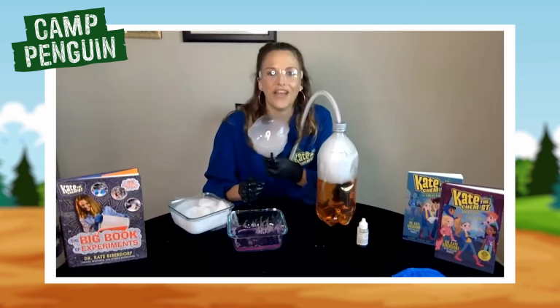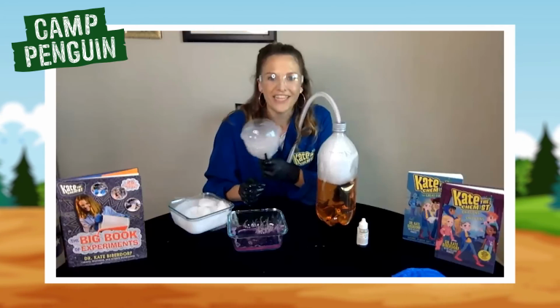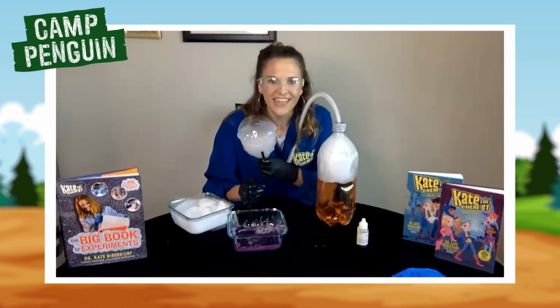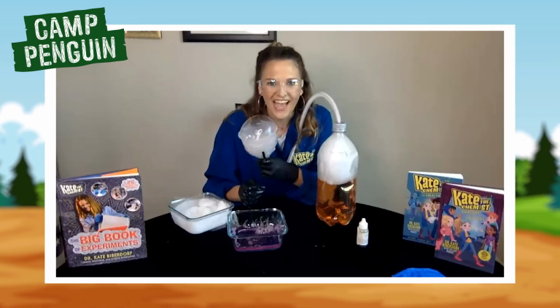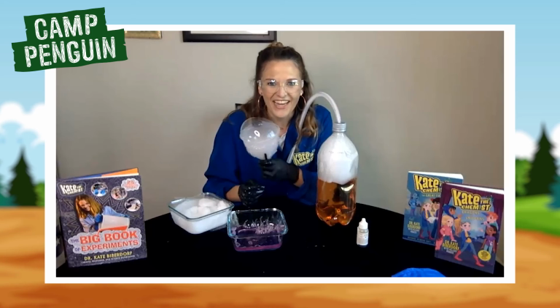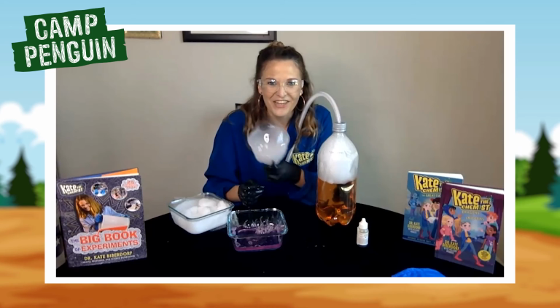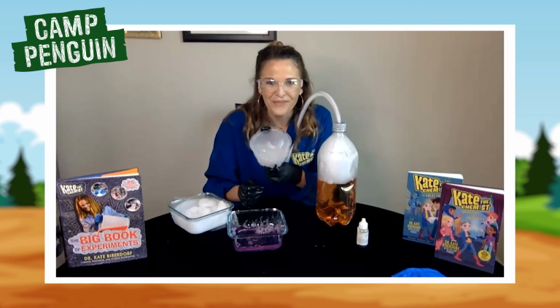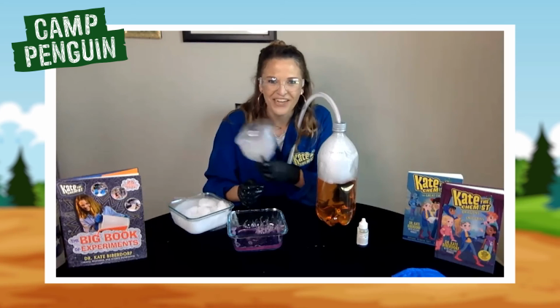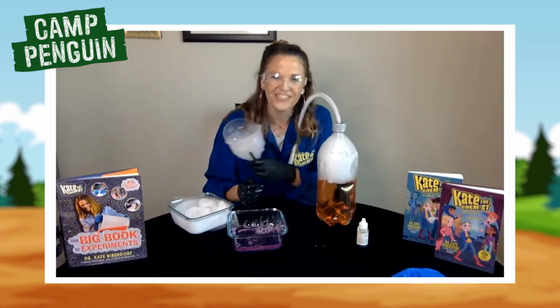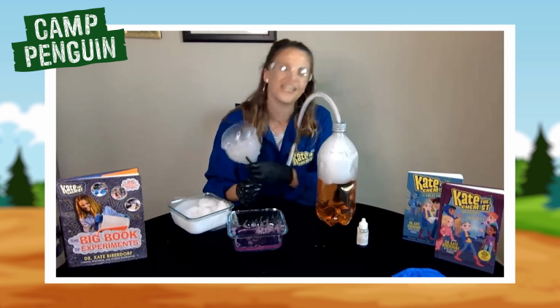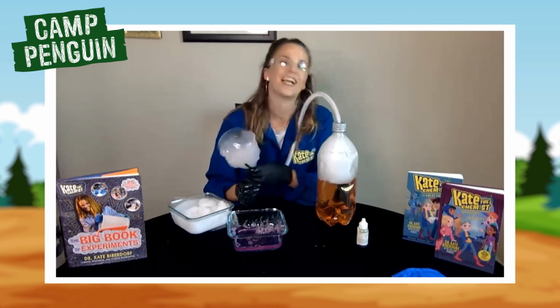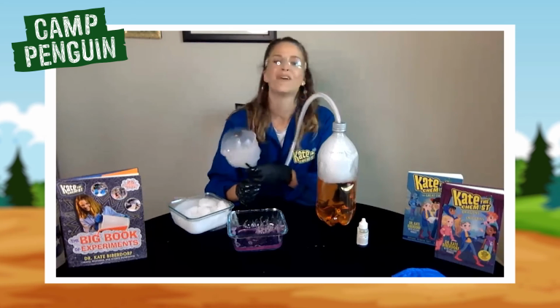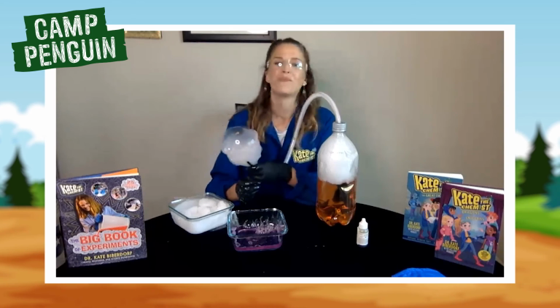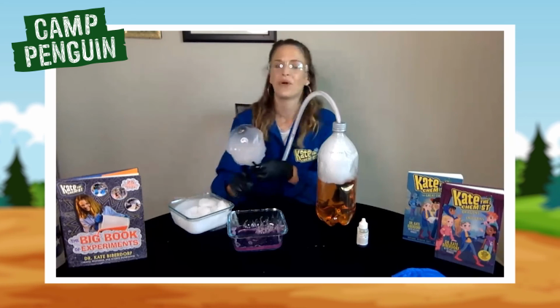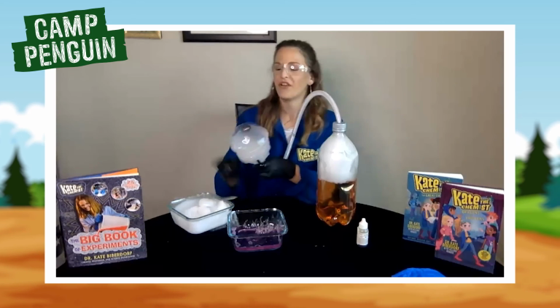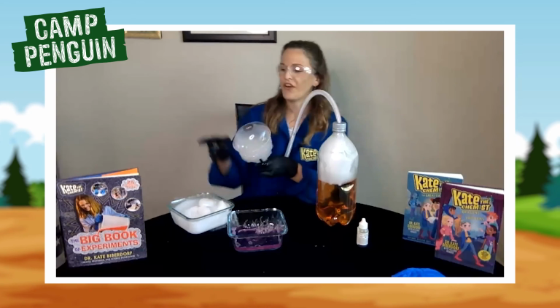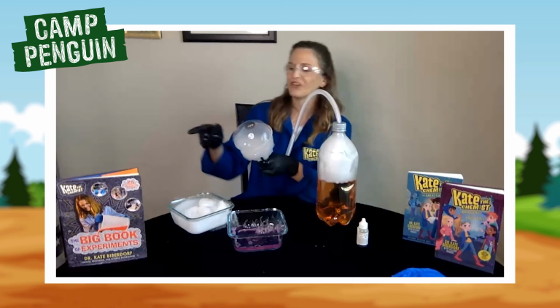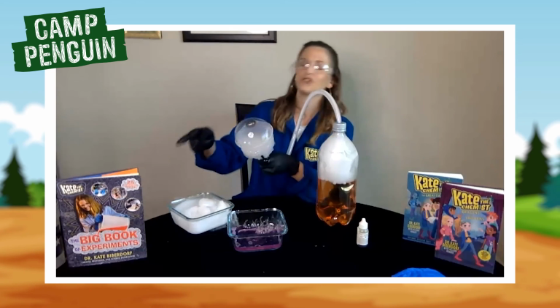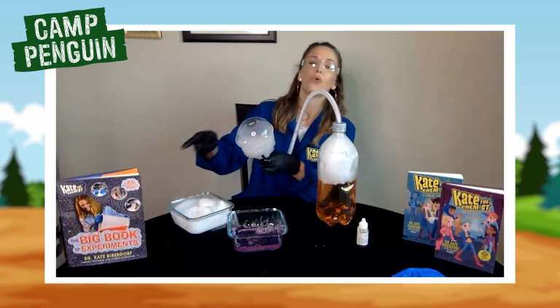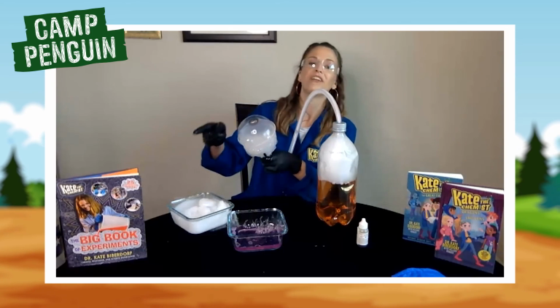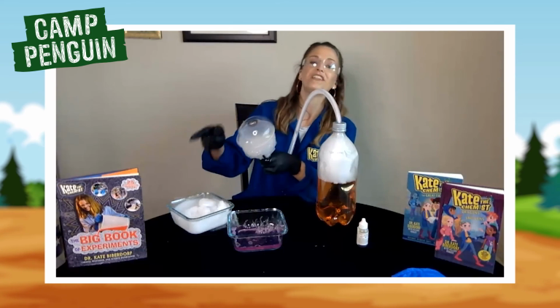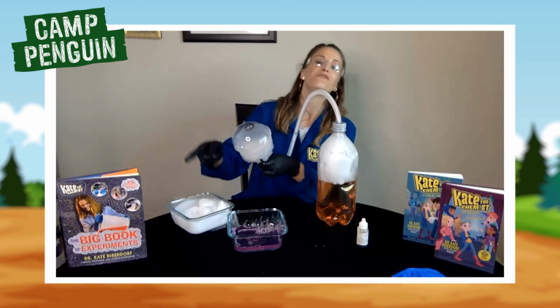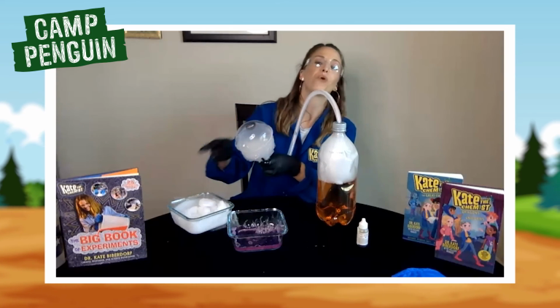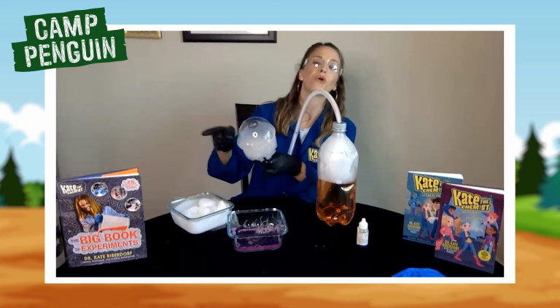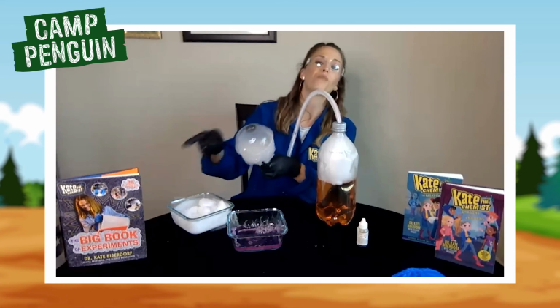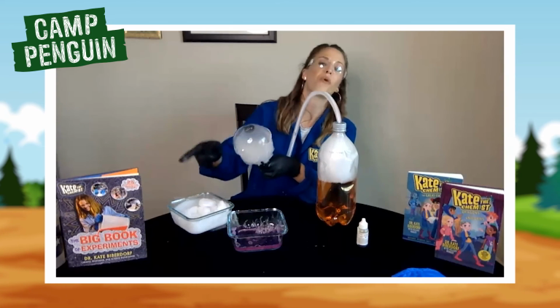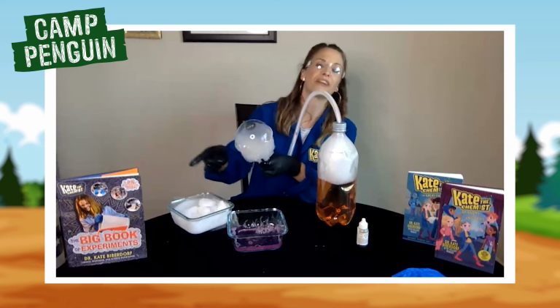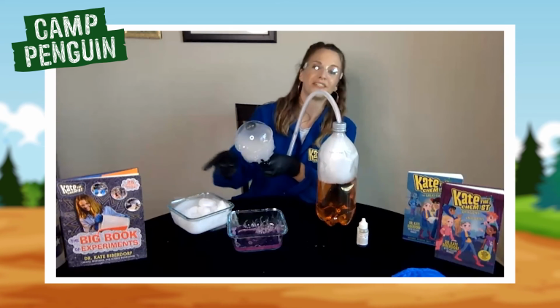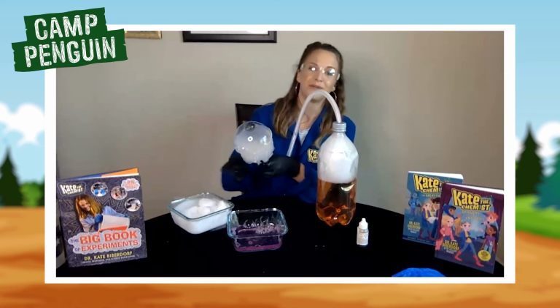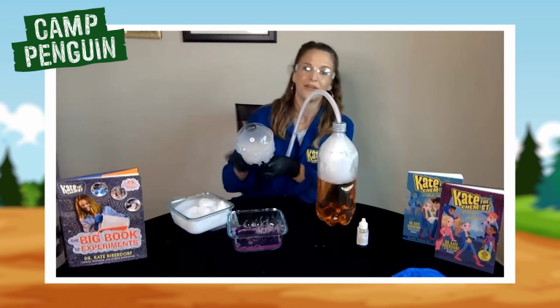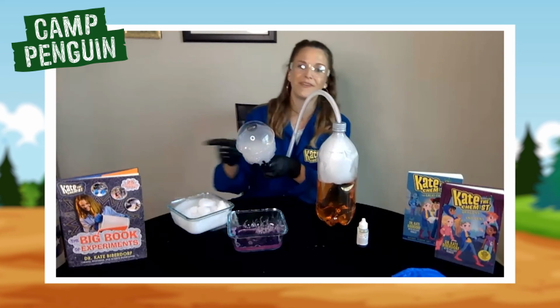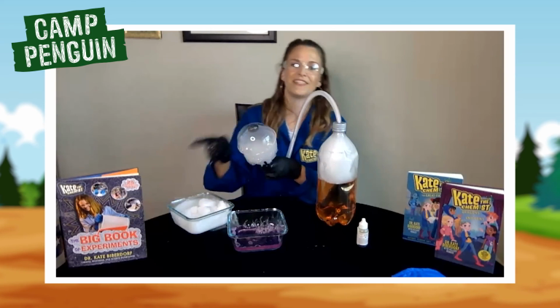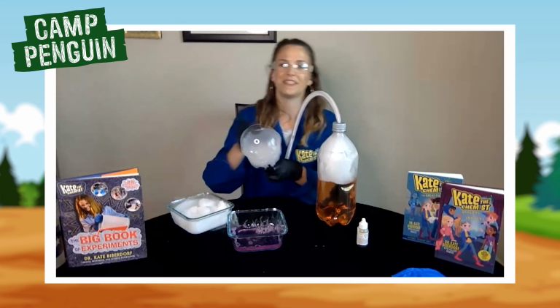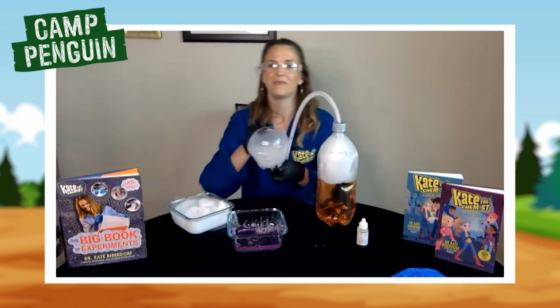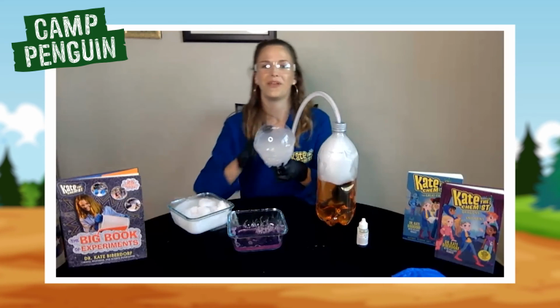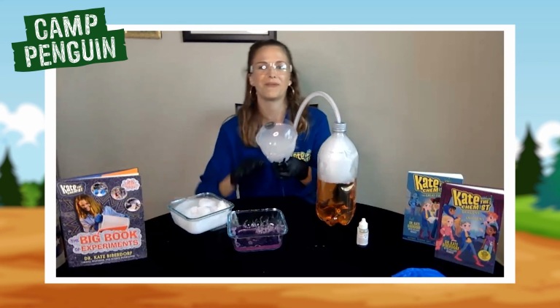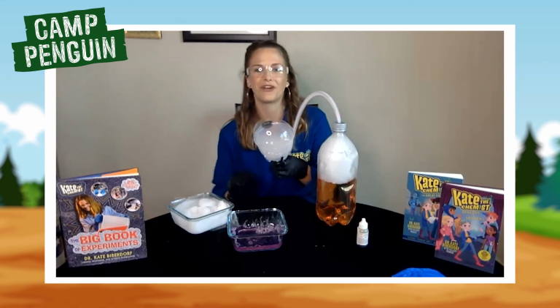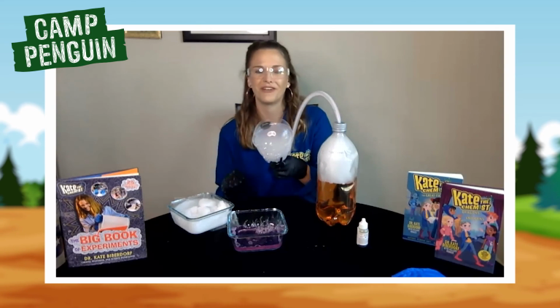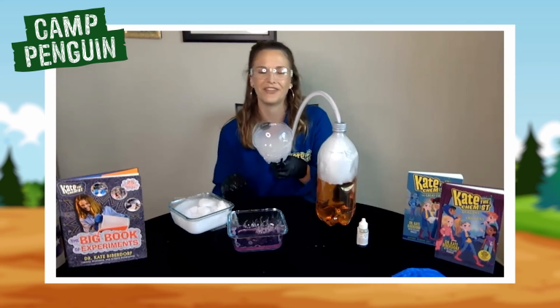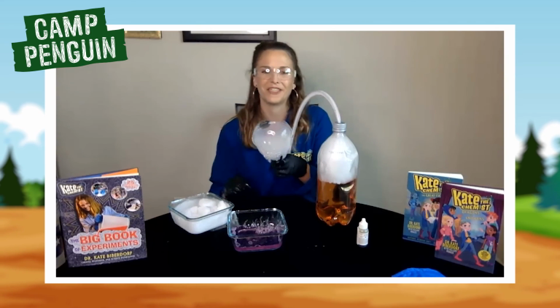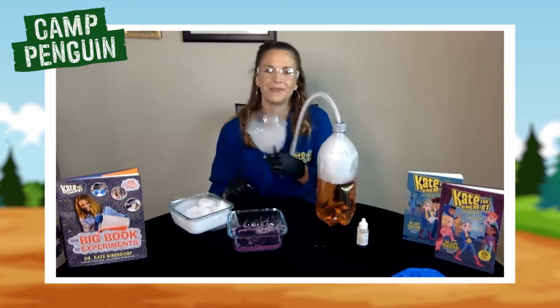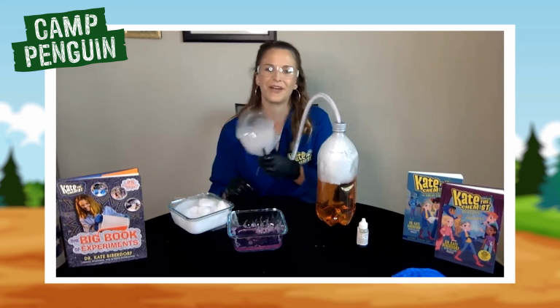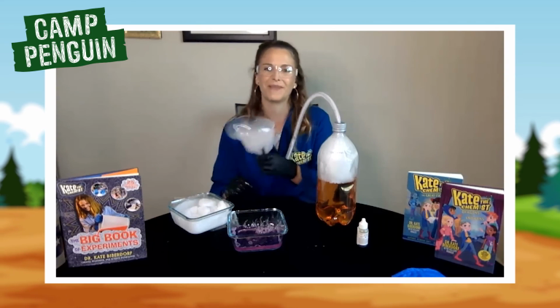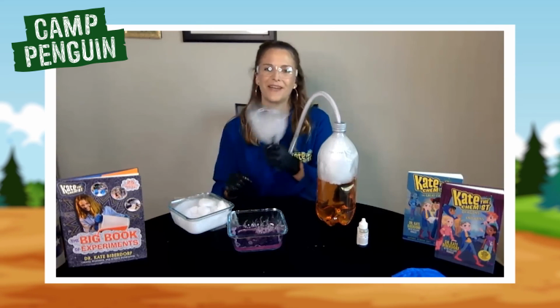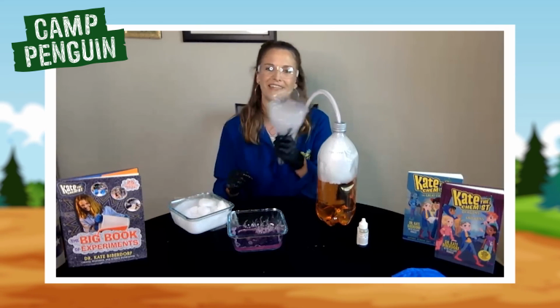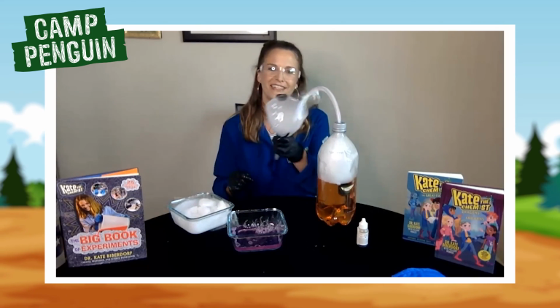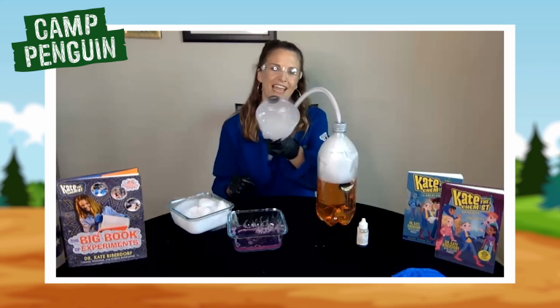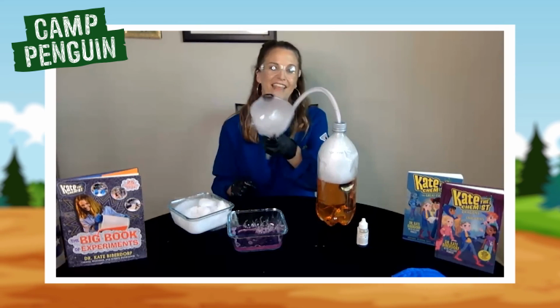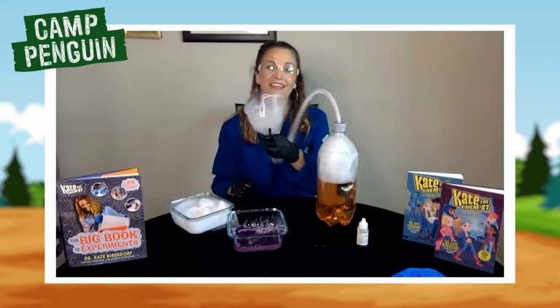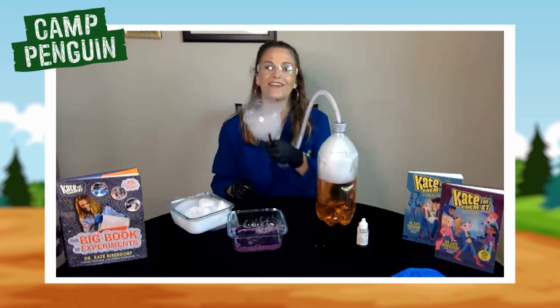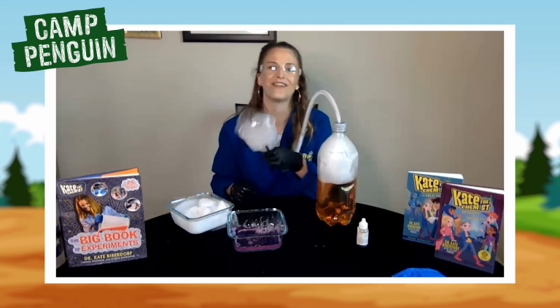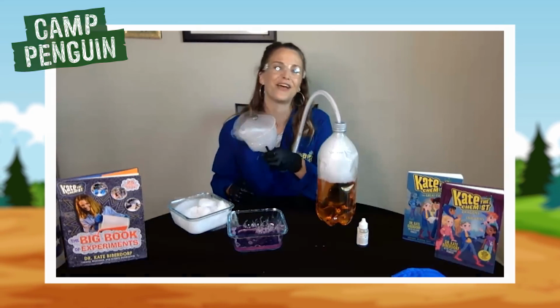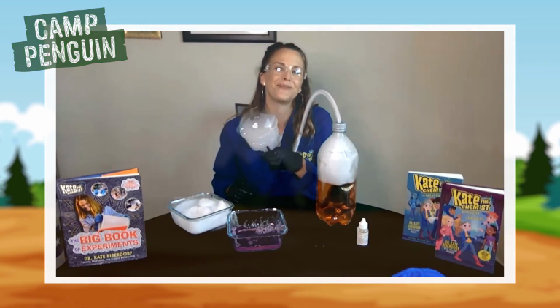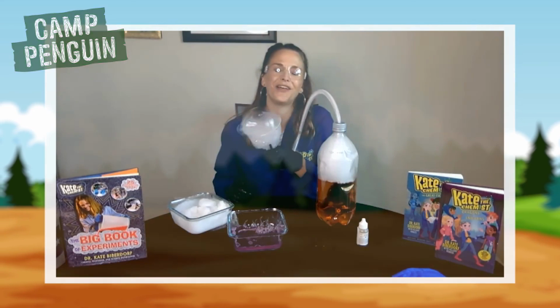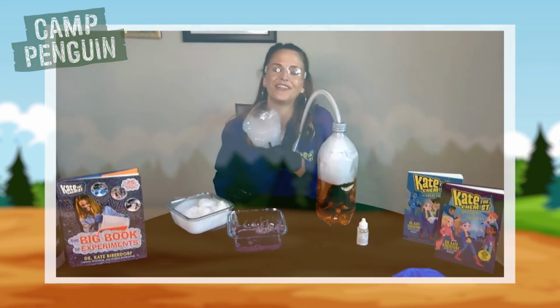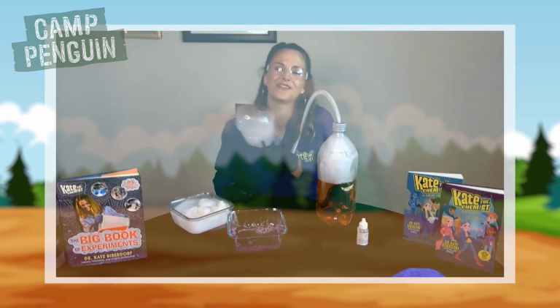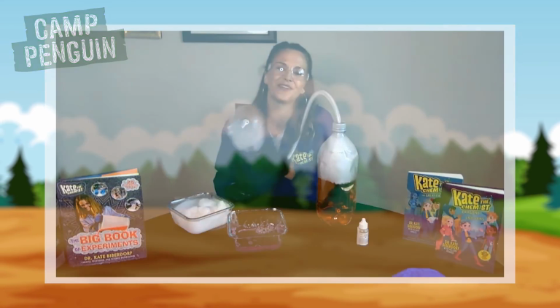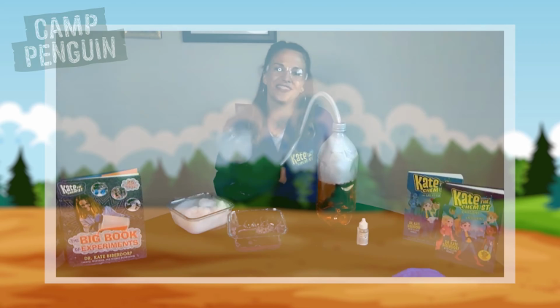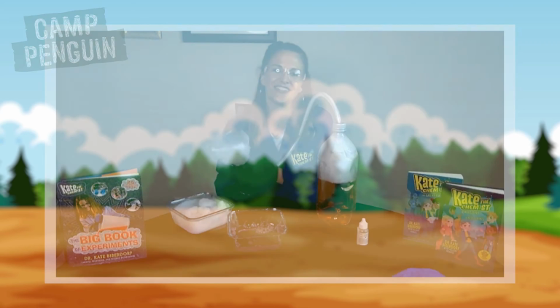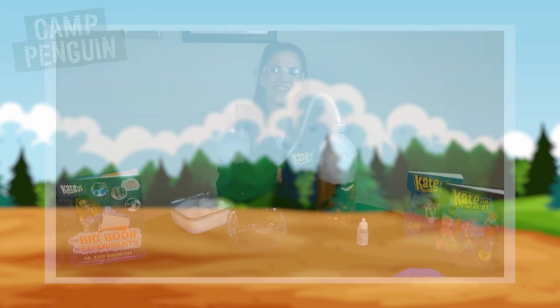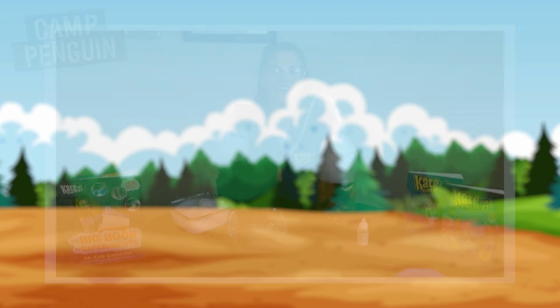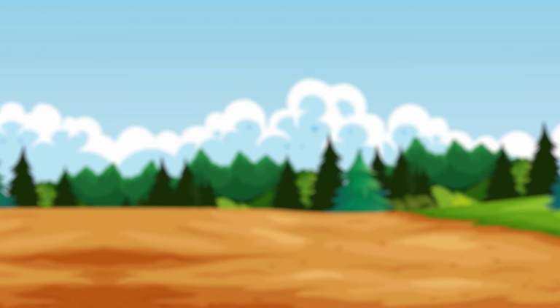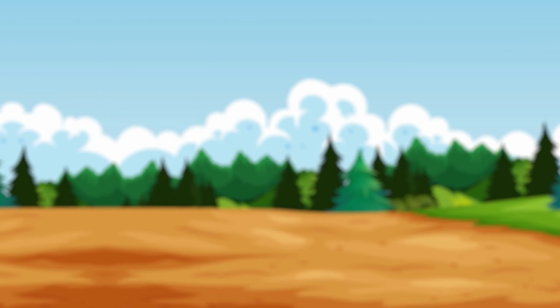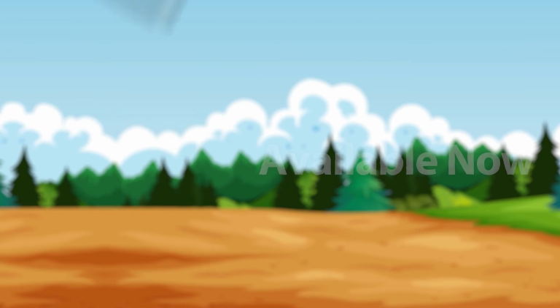If you liked that and you want to check out more, there are 24 more experiments in the Big Book of Experiments and they're available at stores near you.